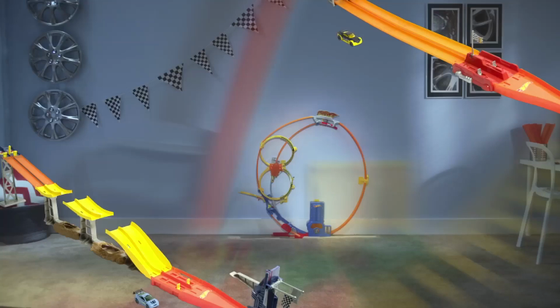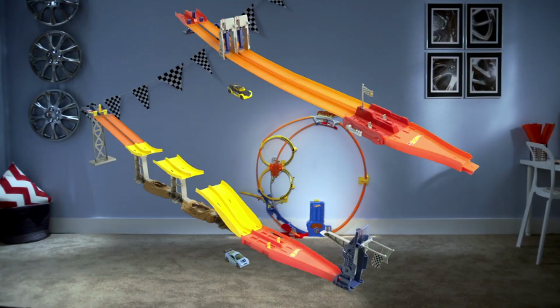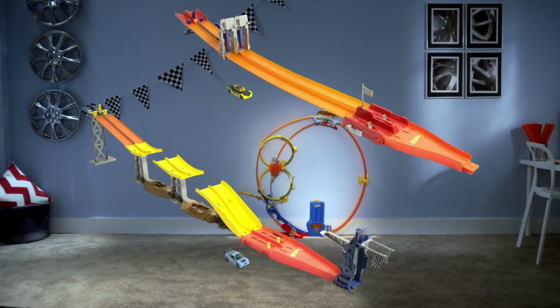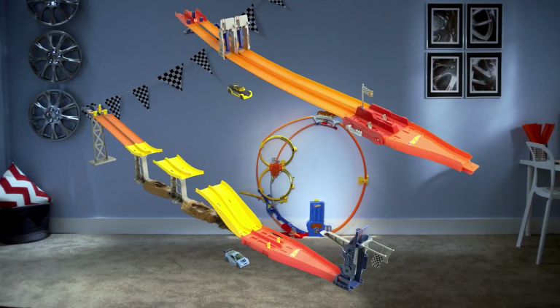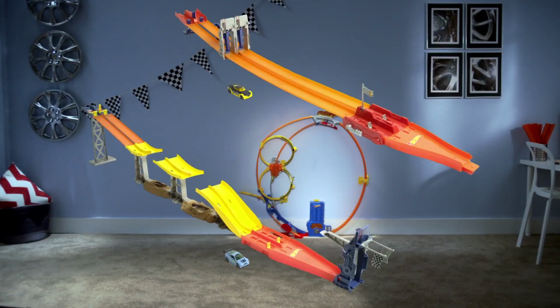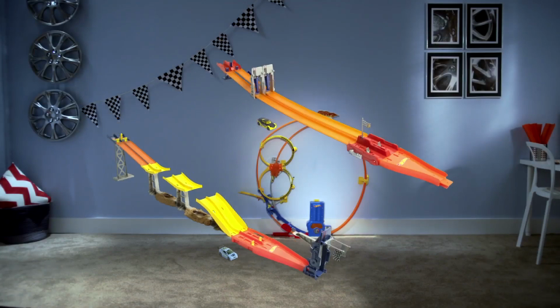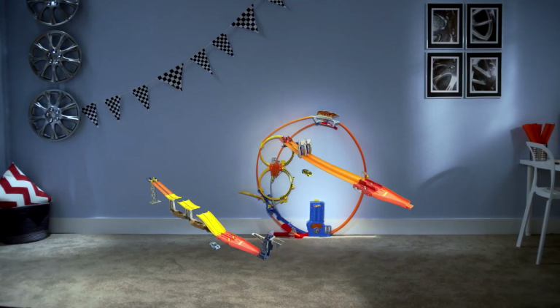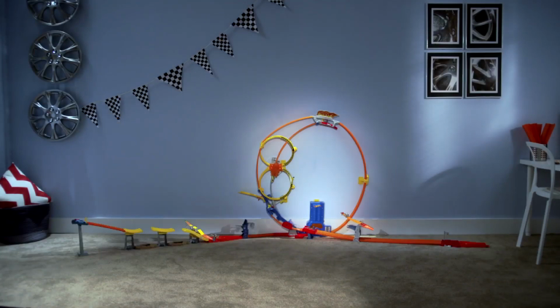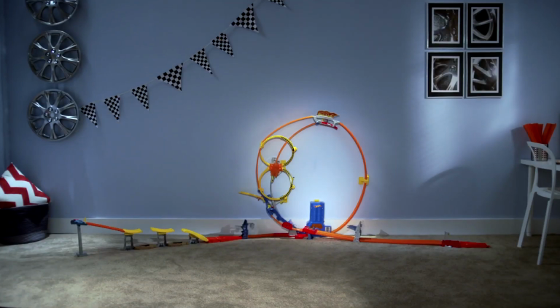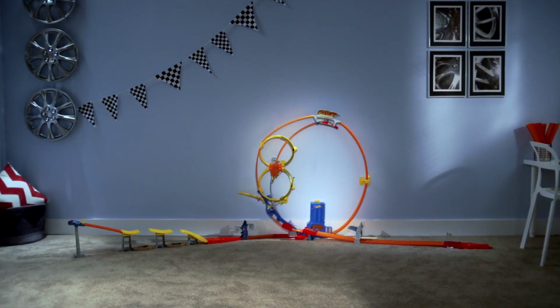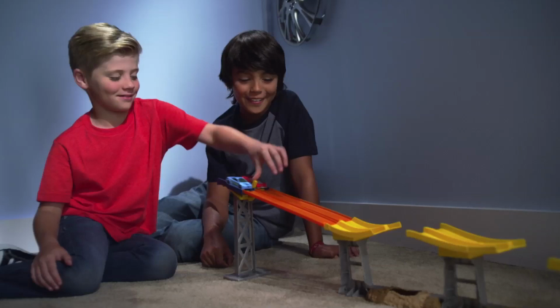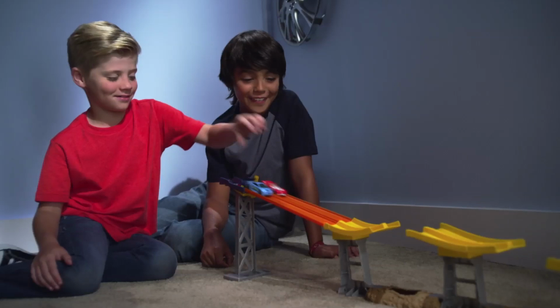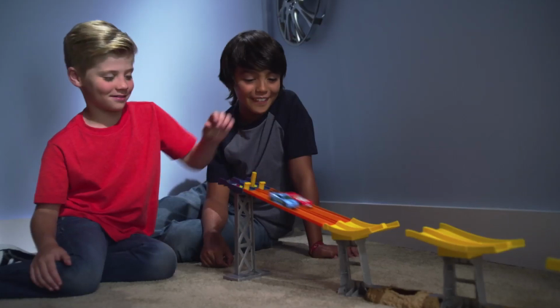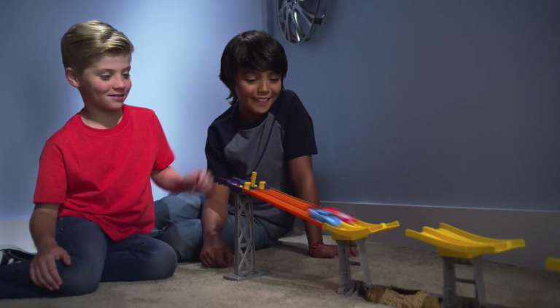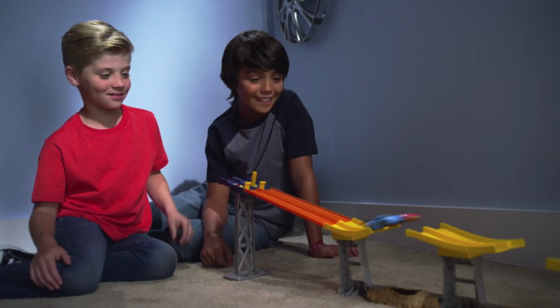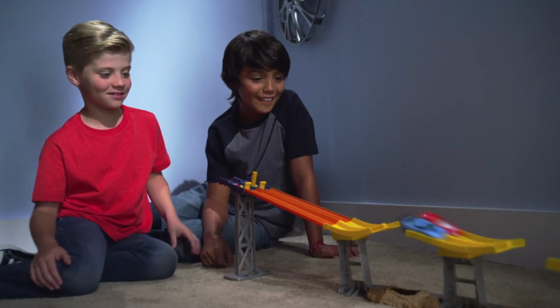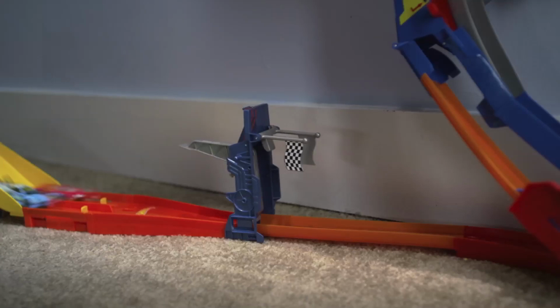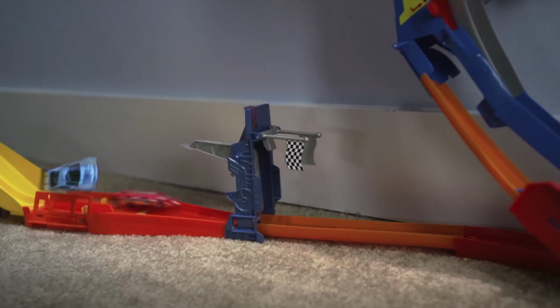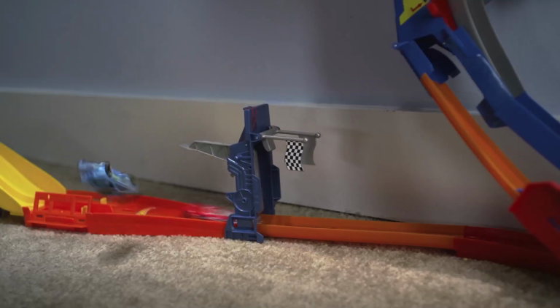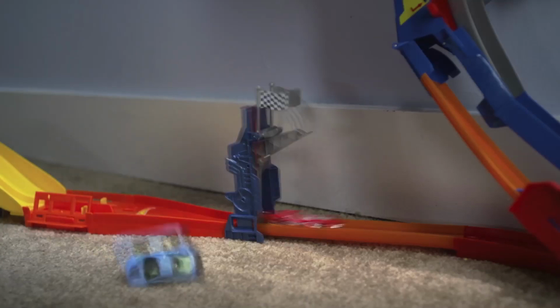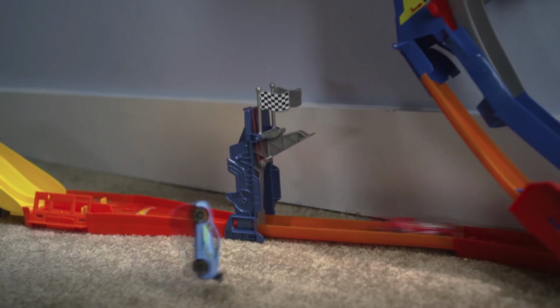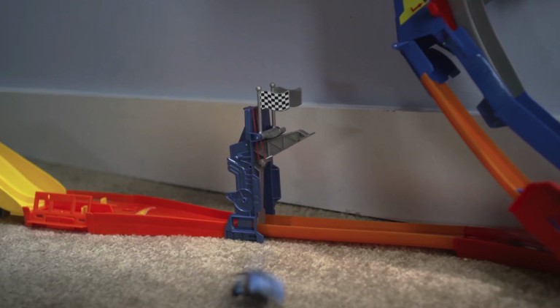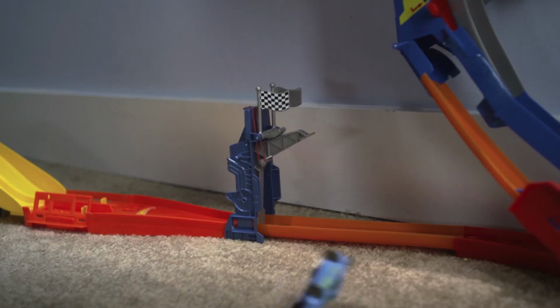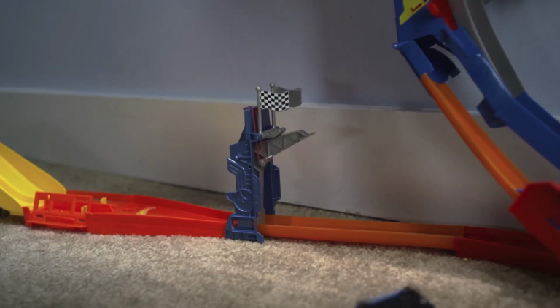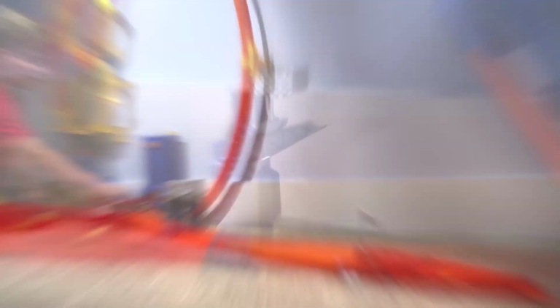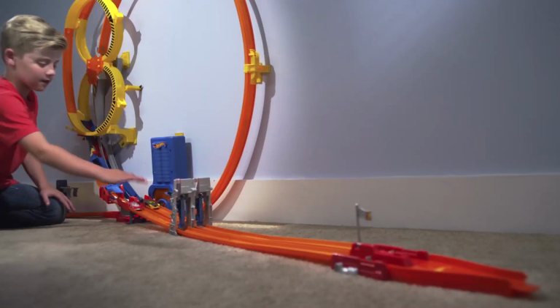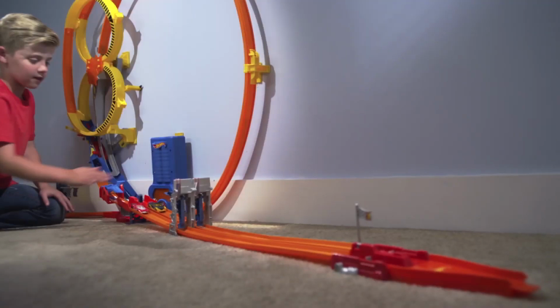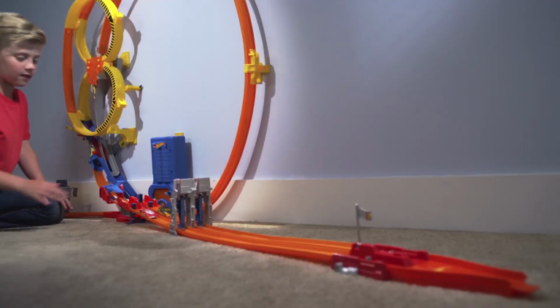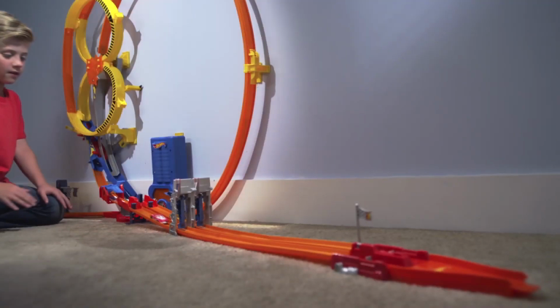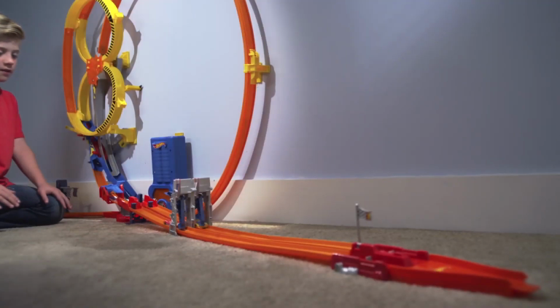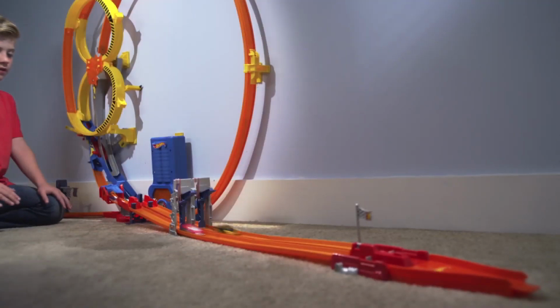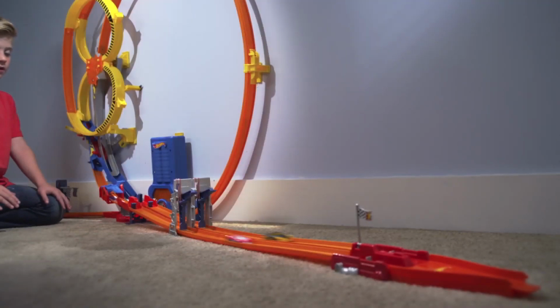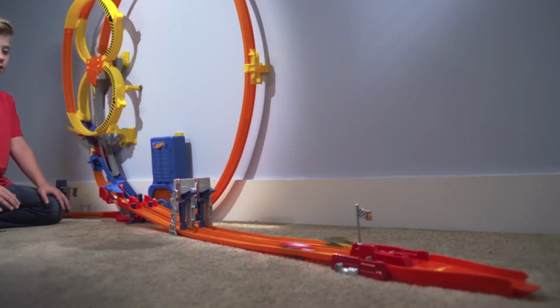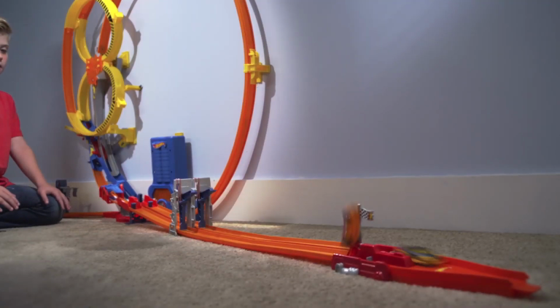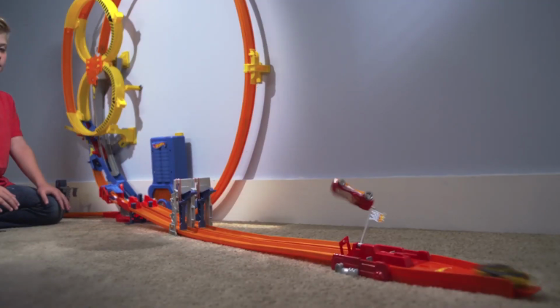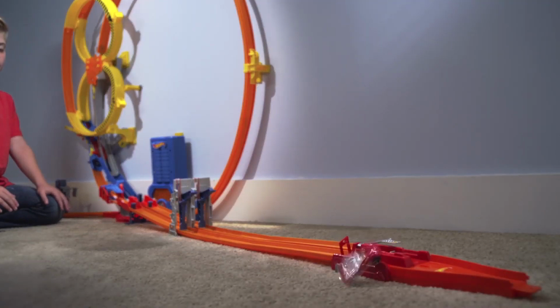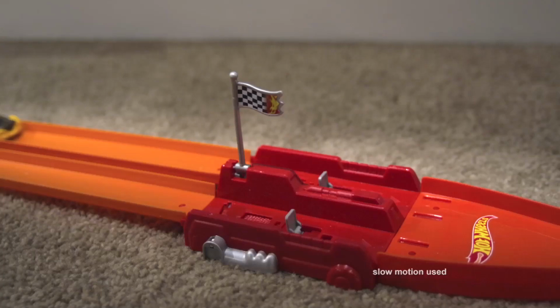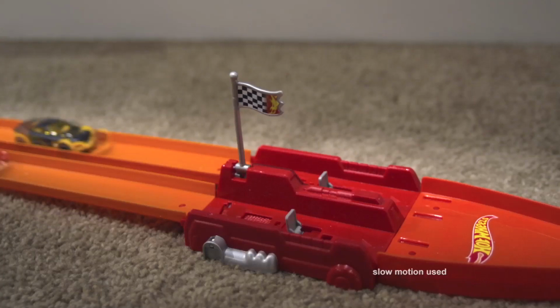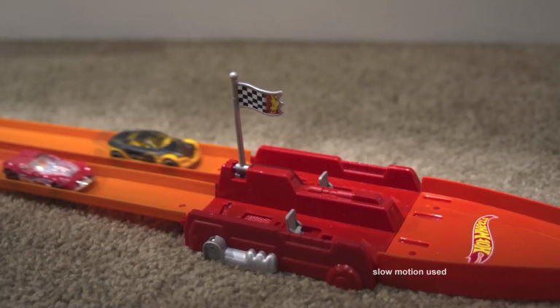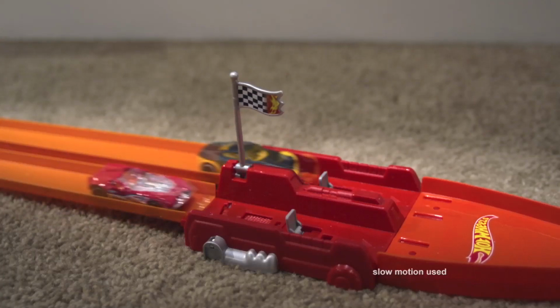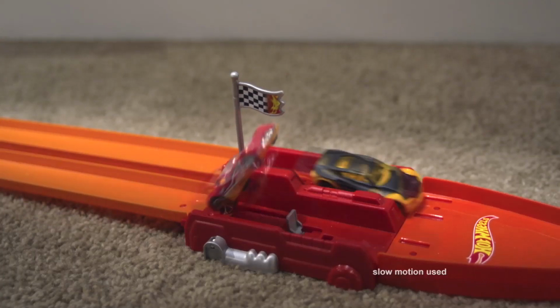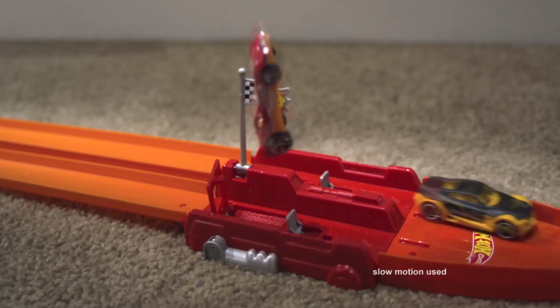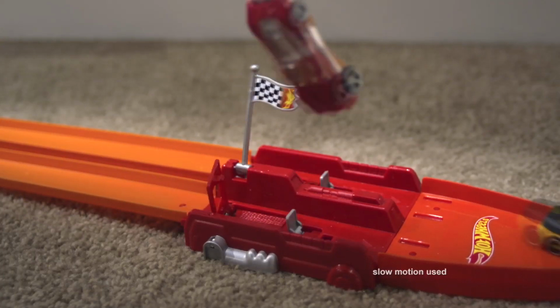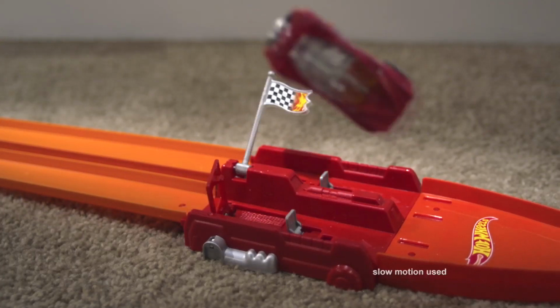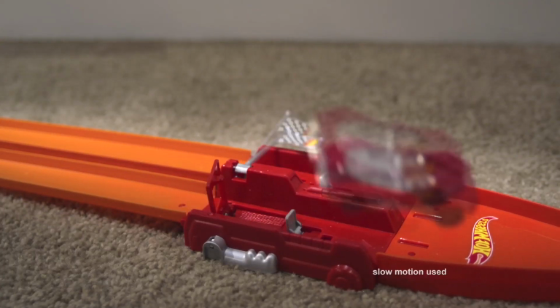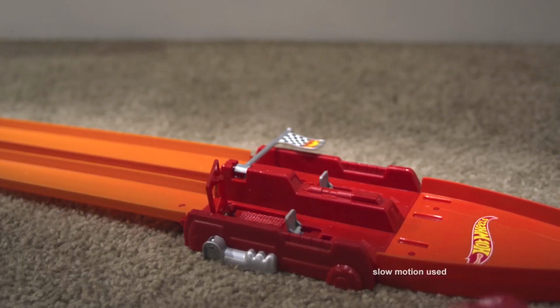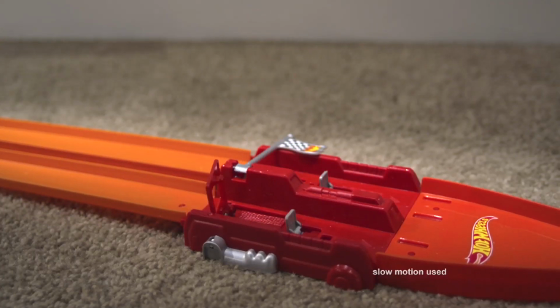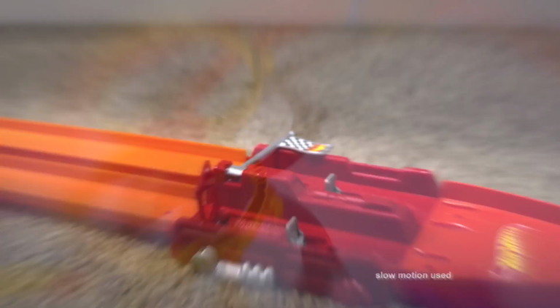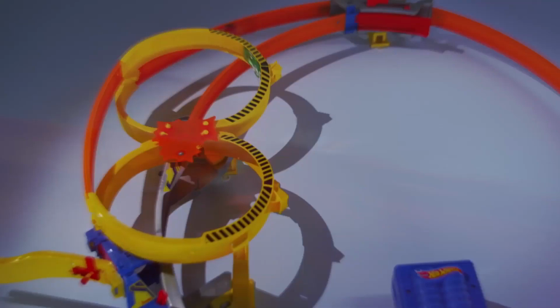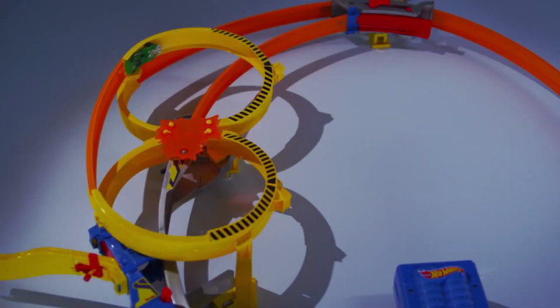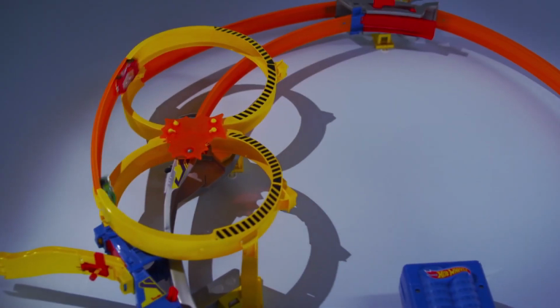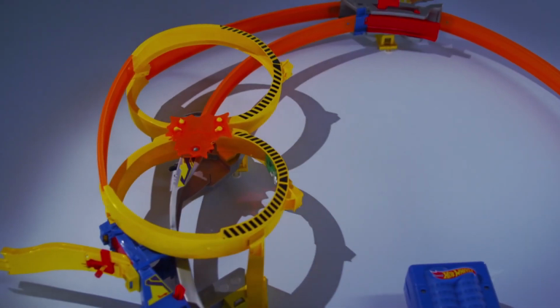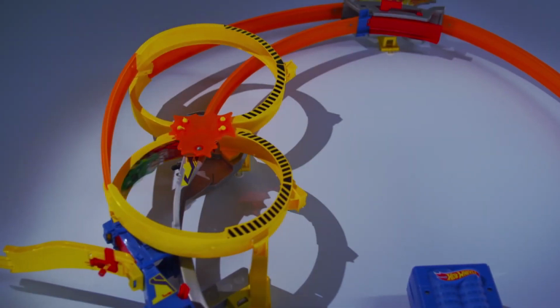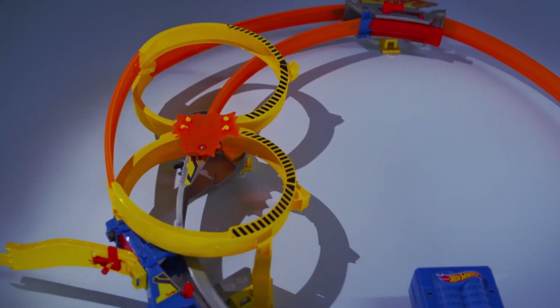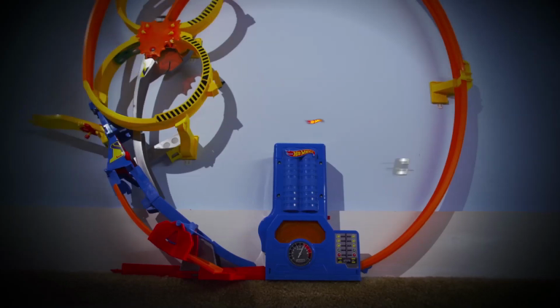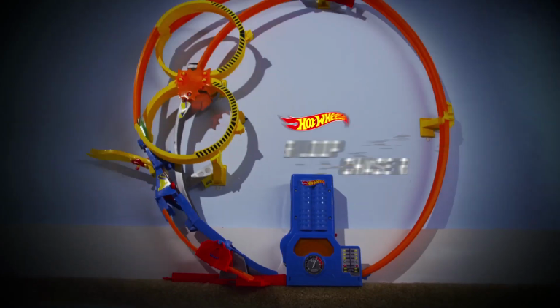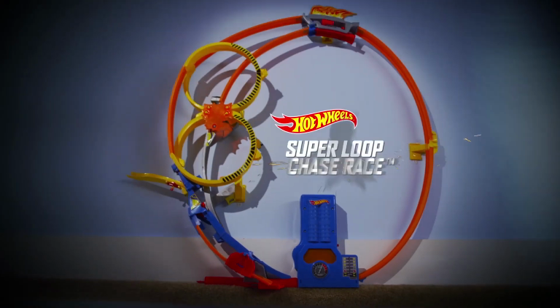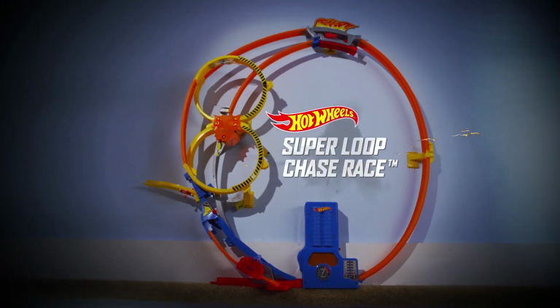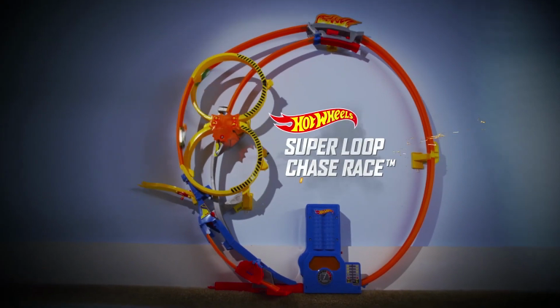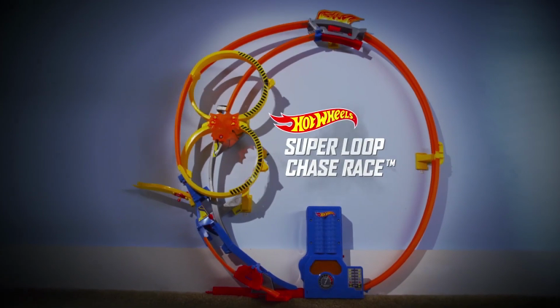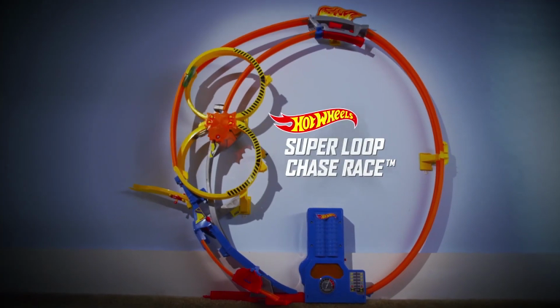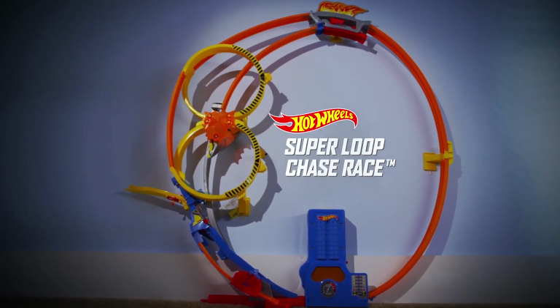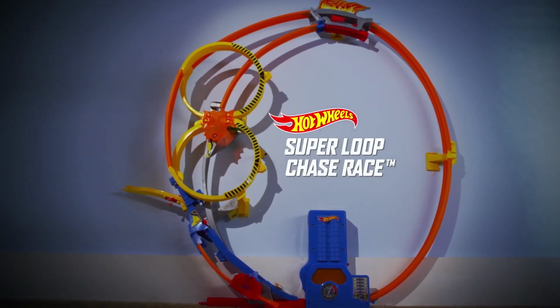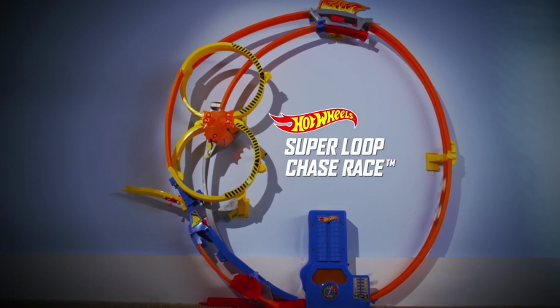Then add-on sets like the Jump Start Race Set and the Launch Speed Track Set for a big finish with Super Loop Chase Race.